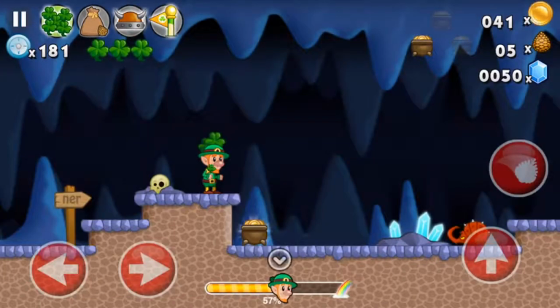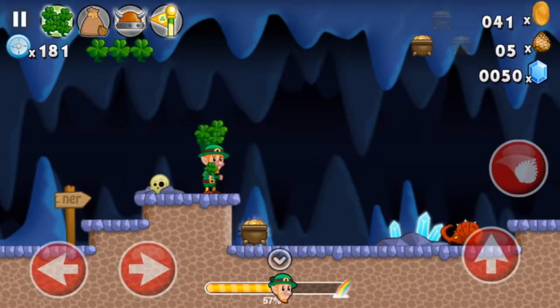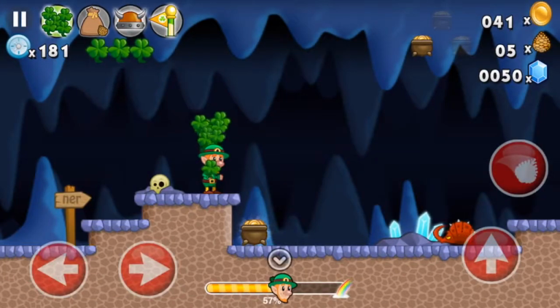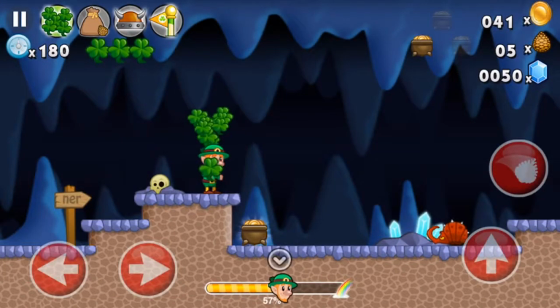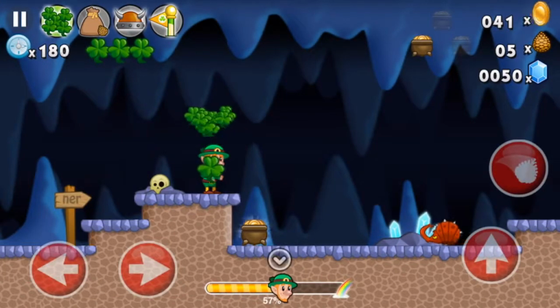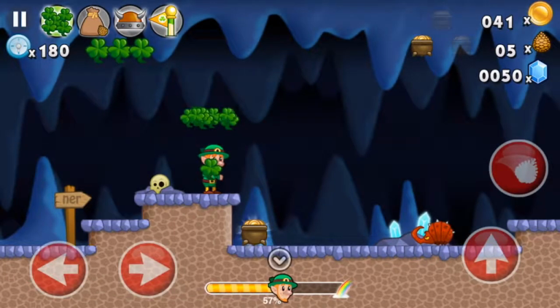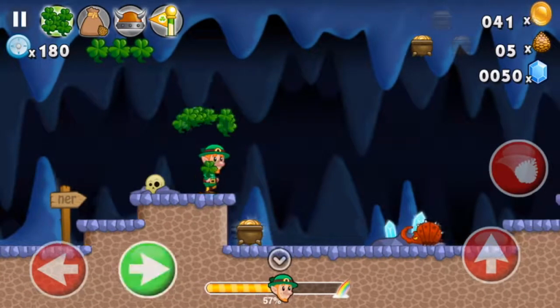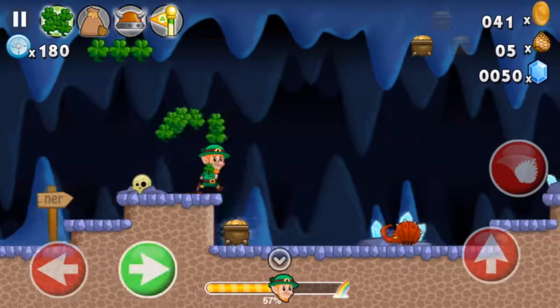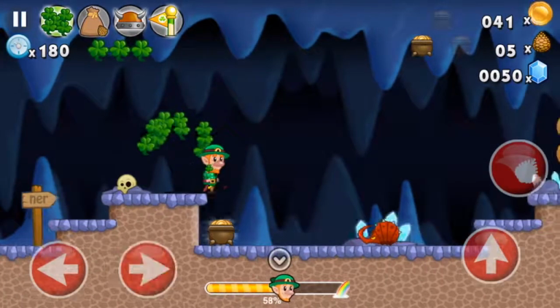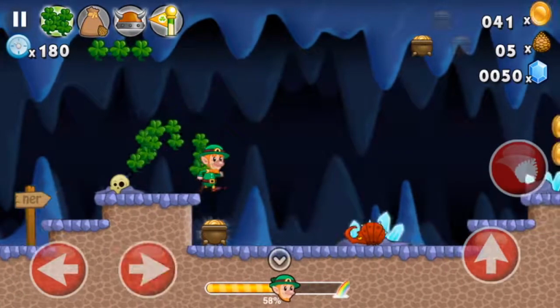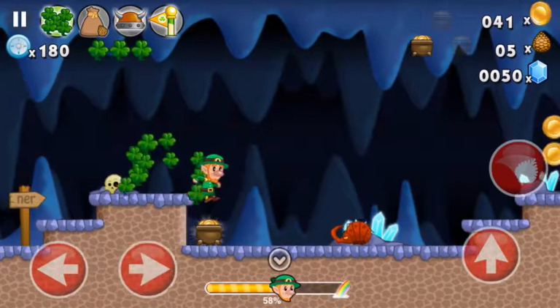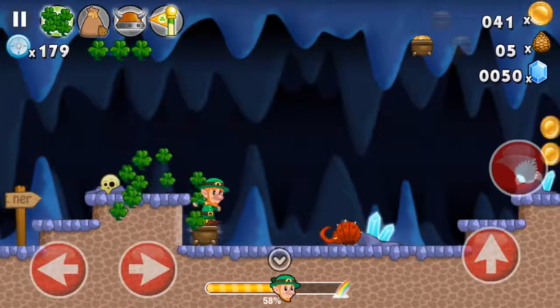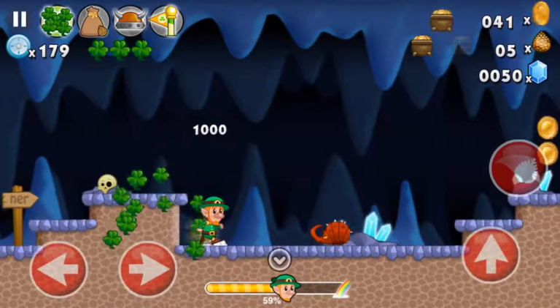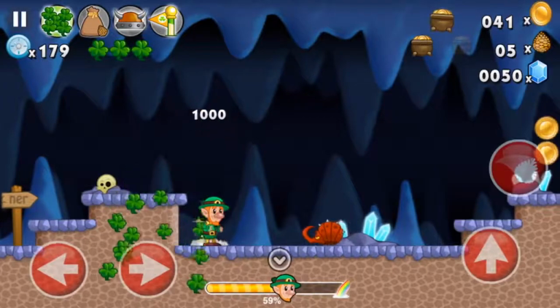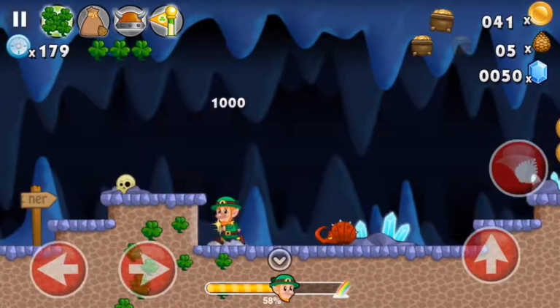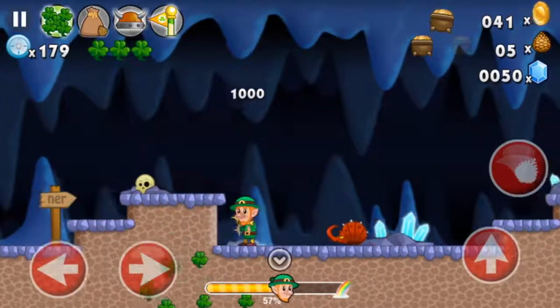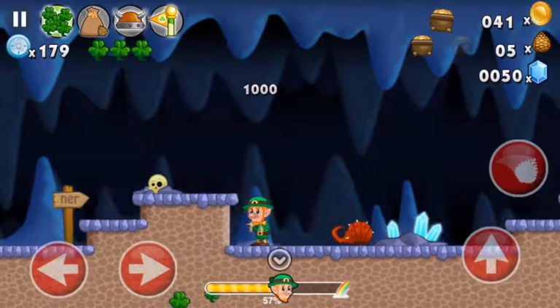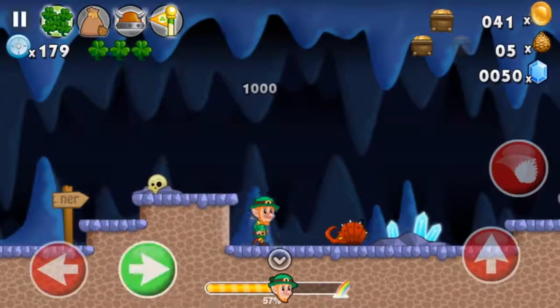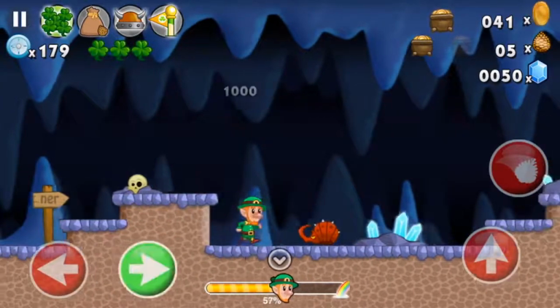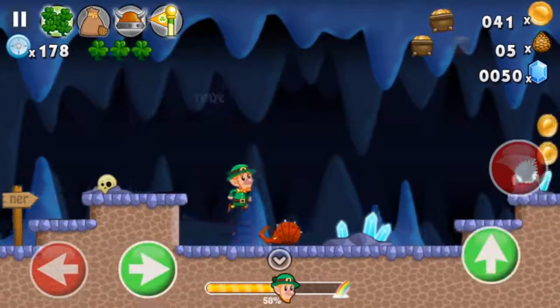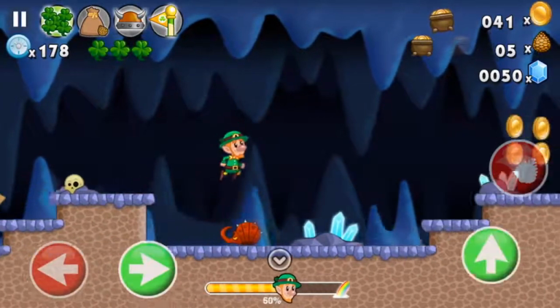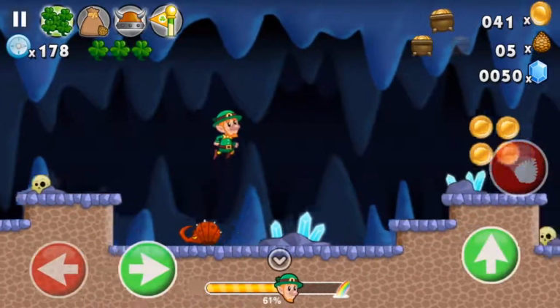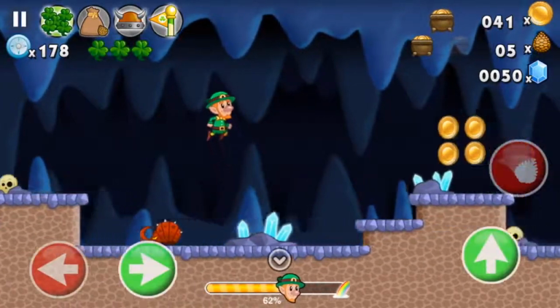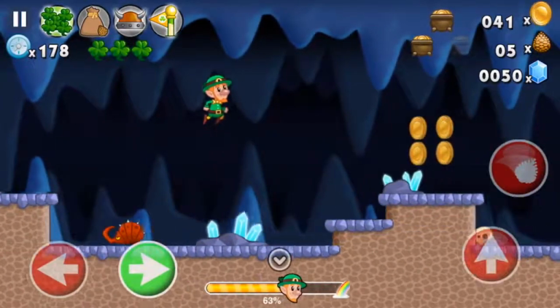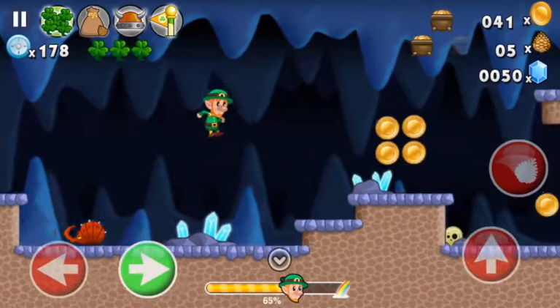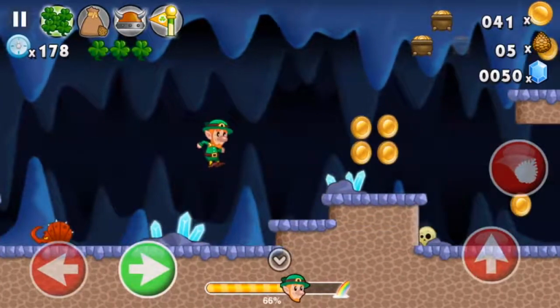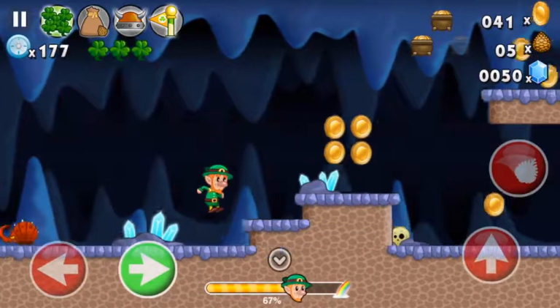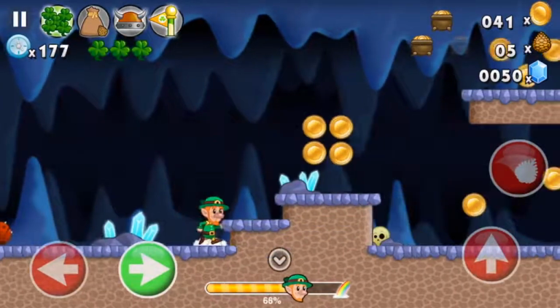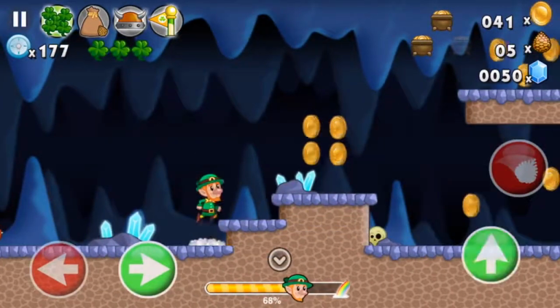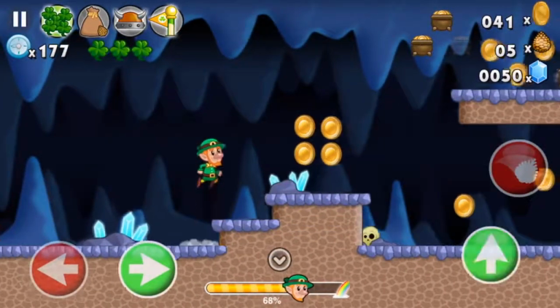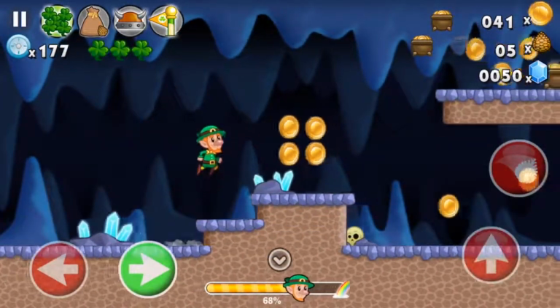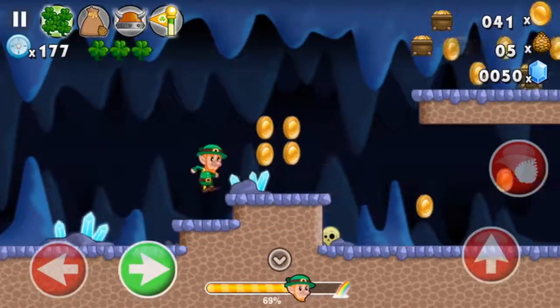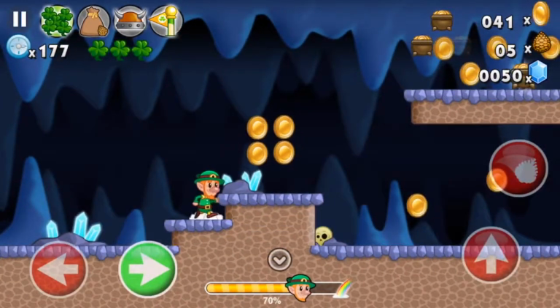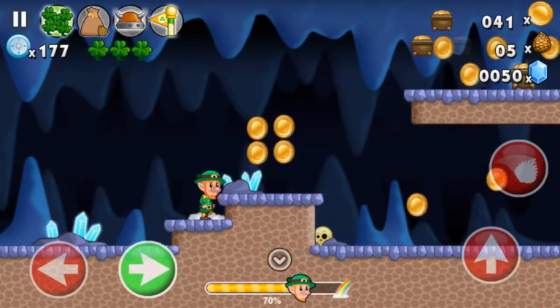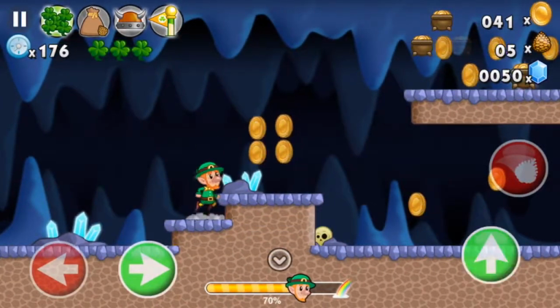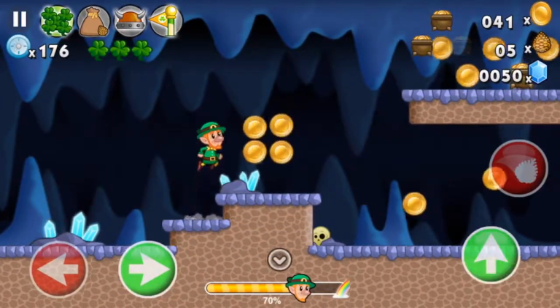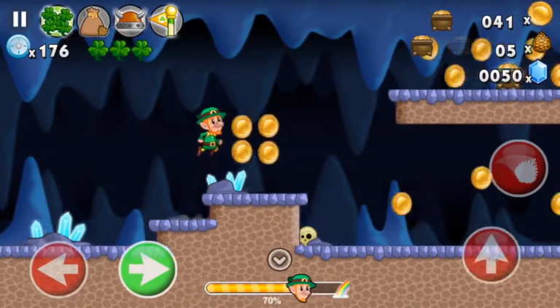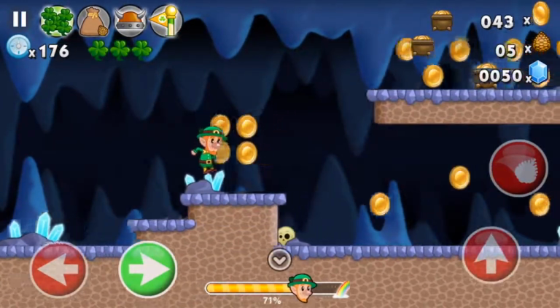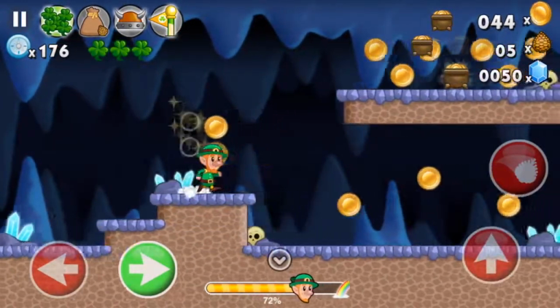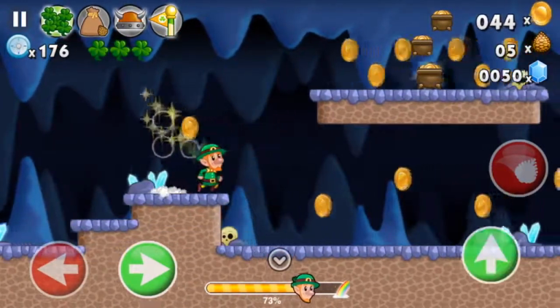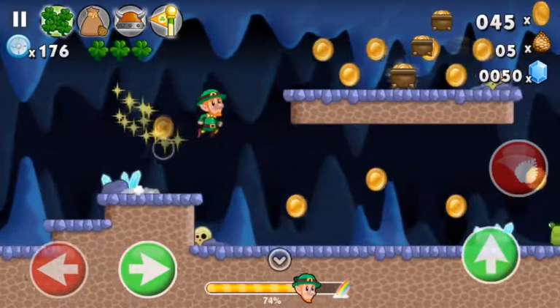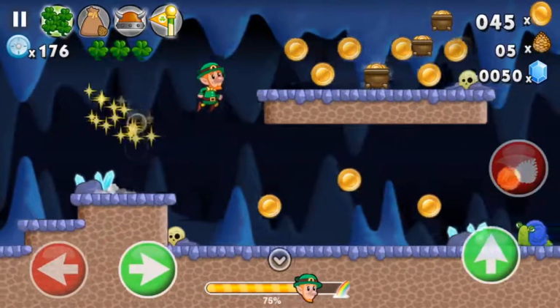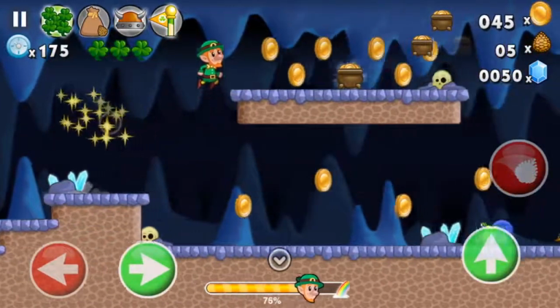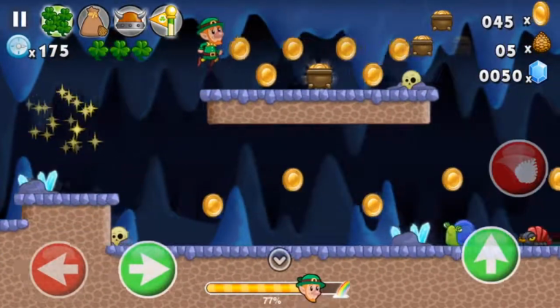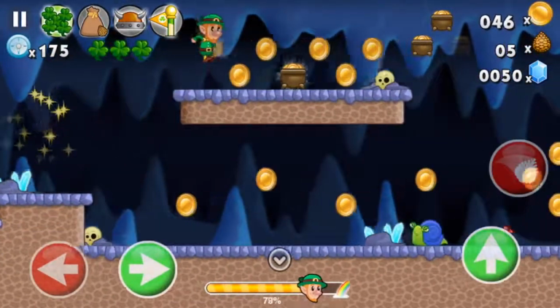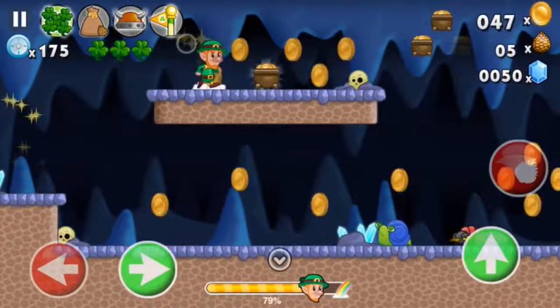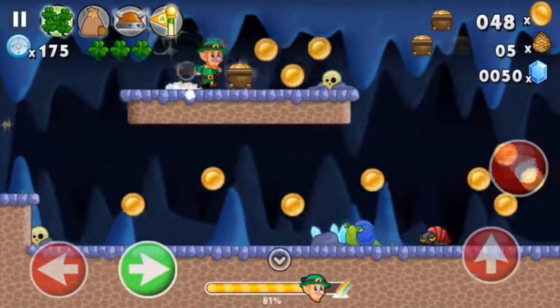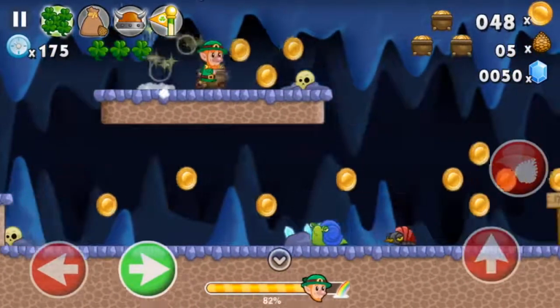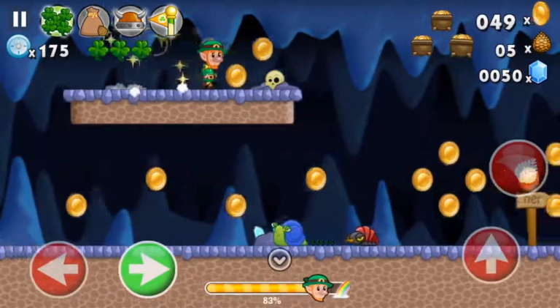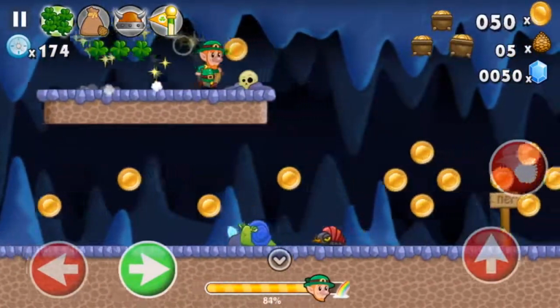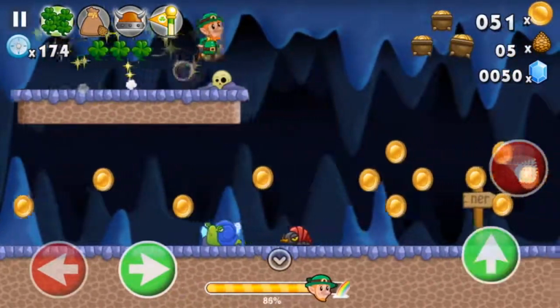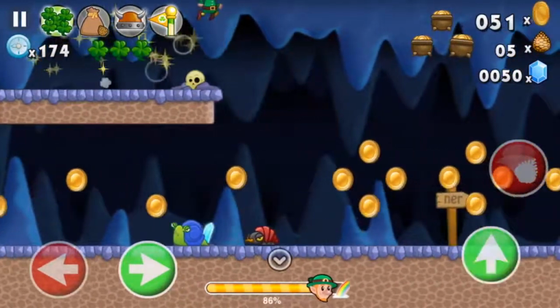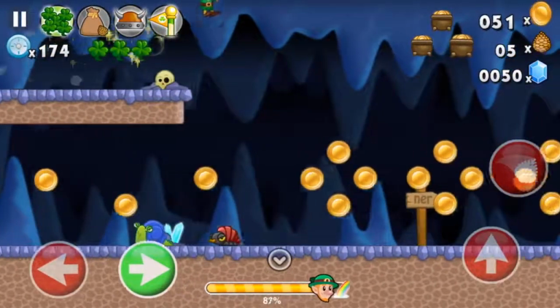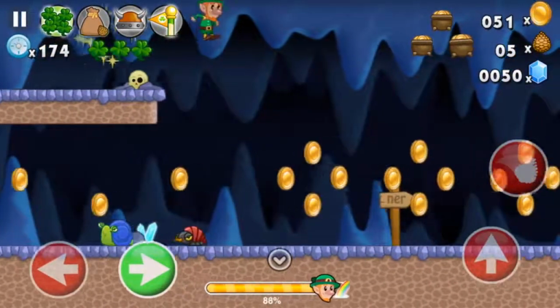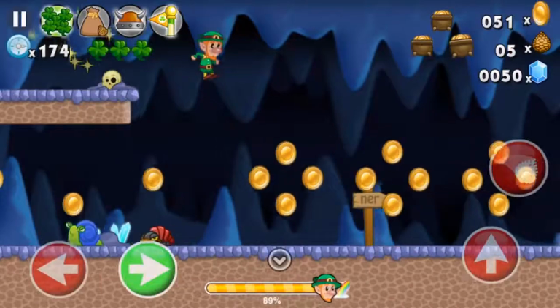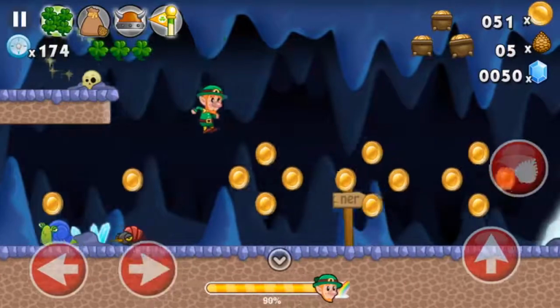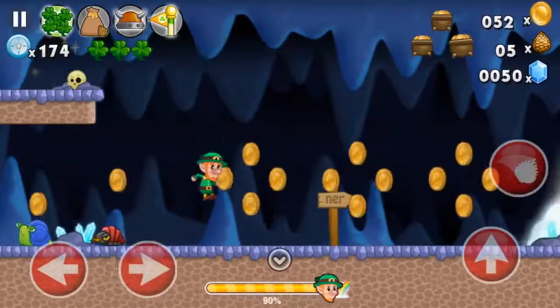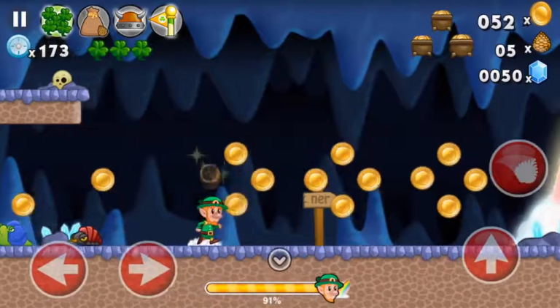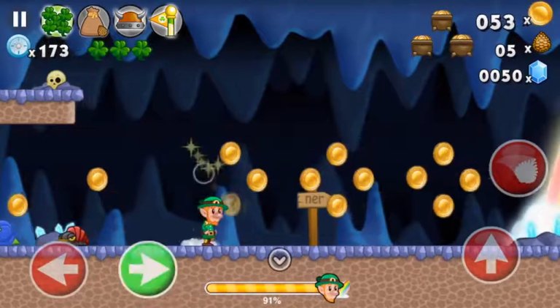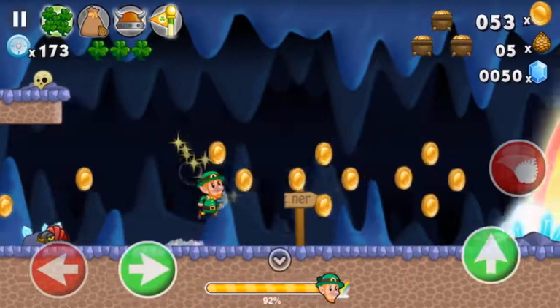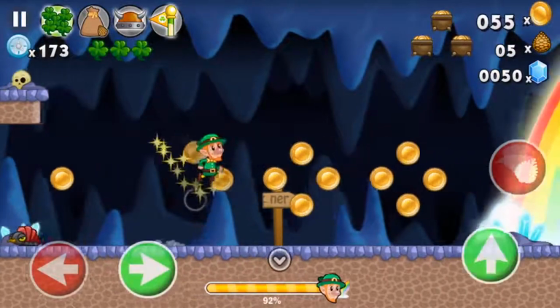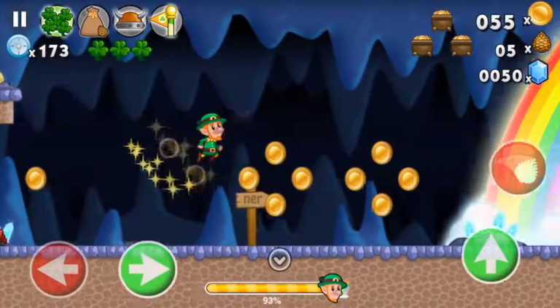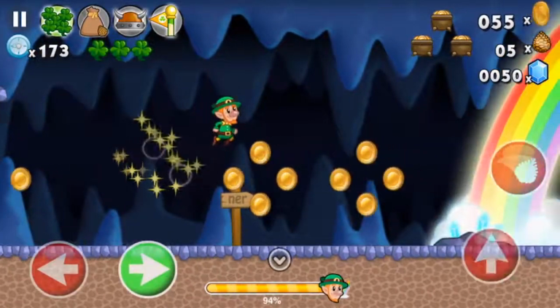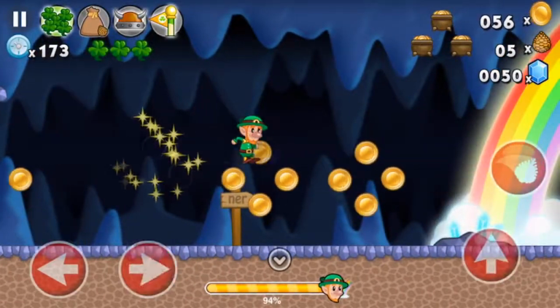The three clovers at the top represent the number of times that we are allowed to get hit before we actually die.